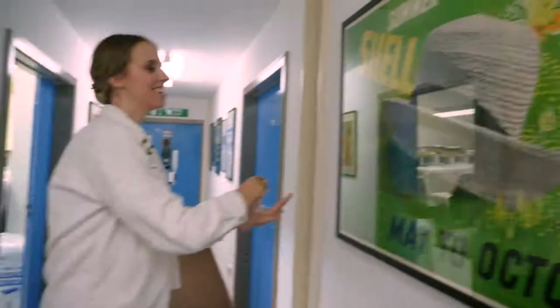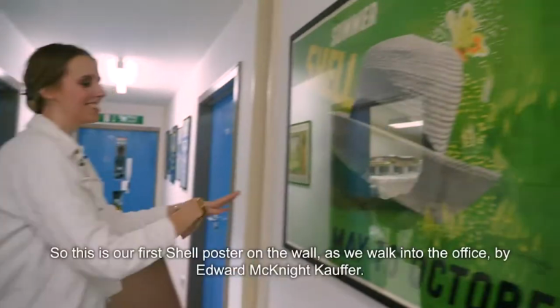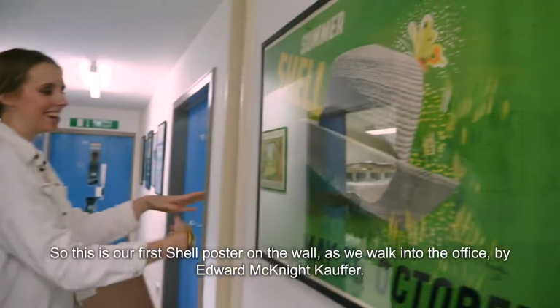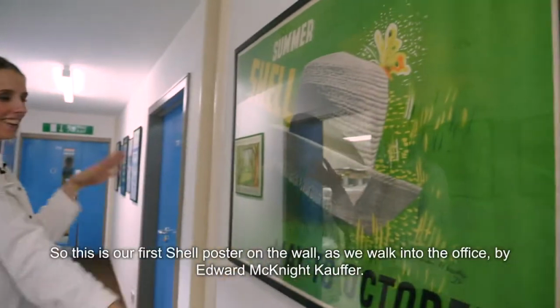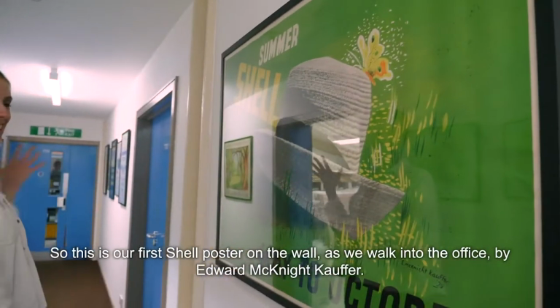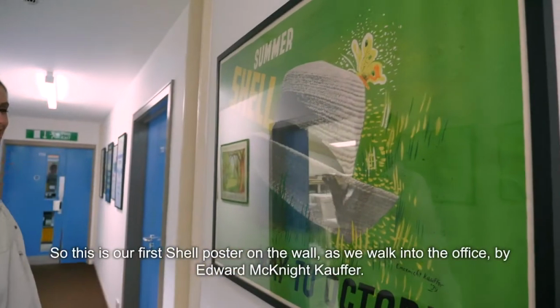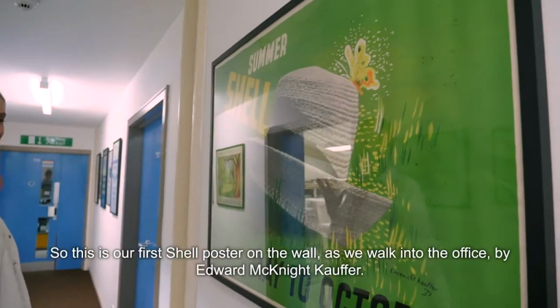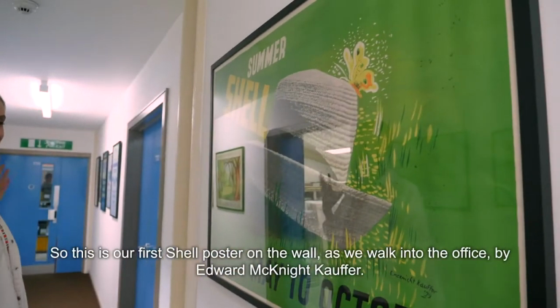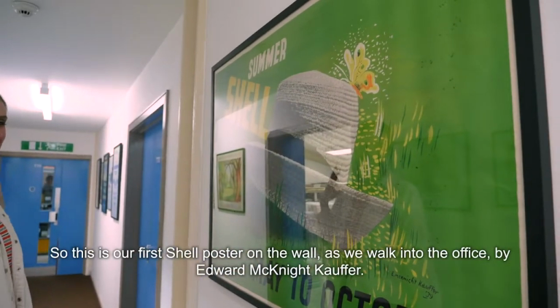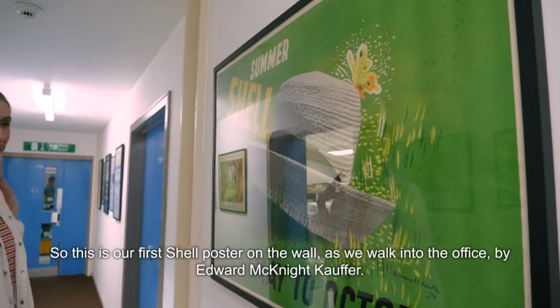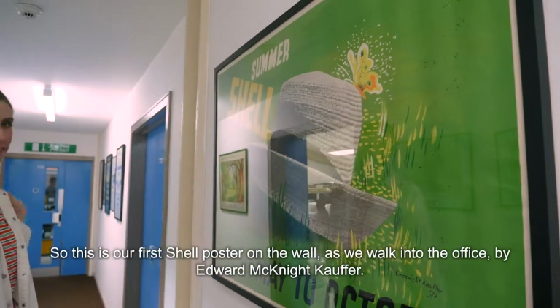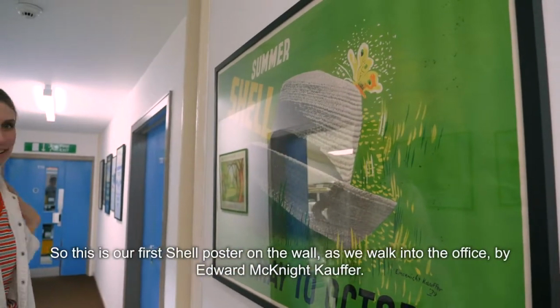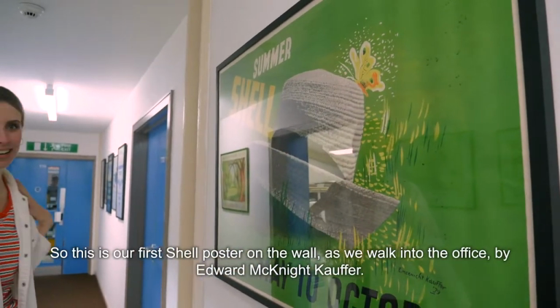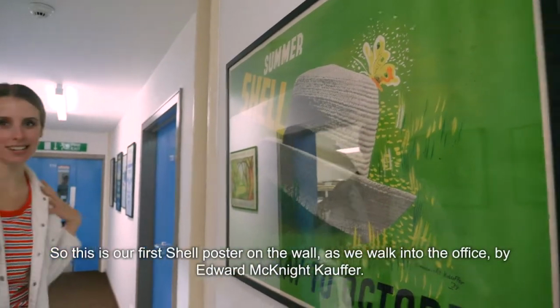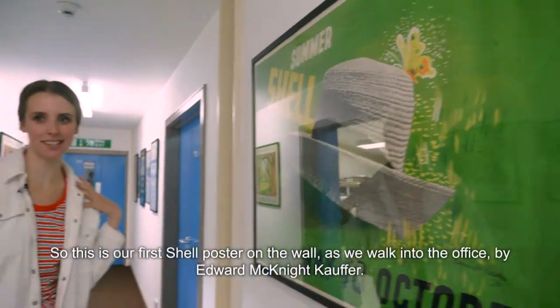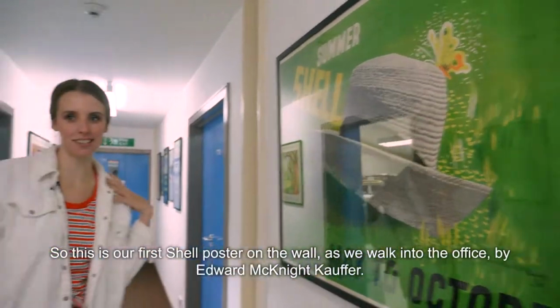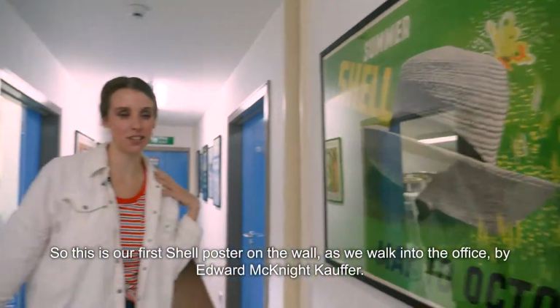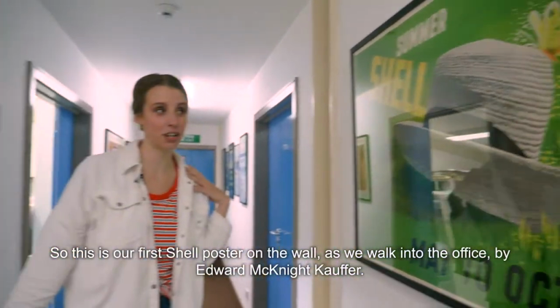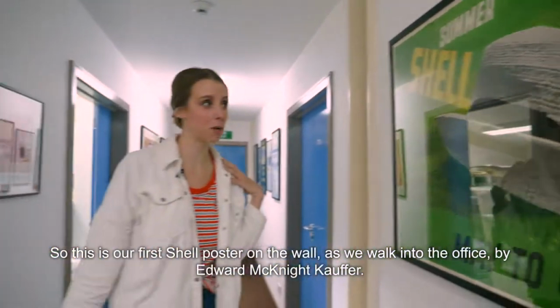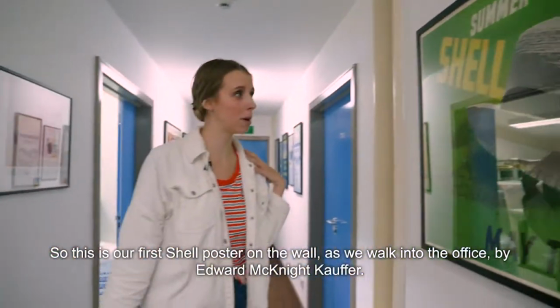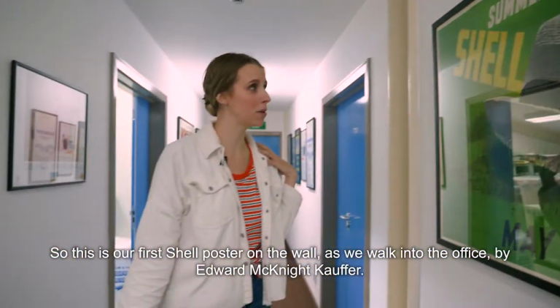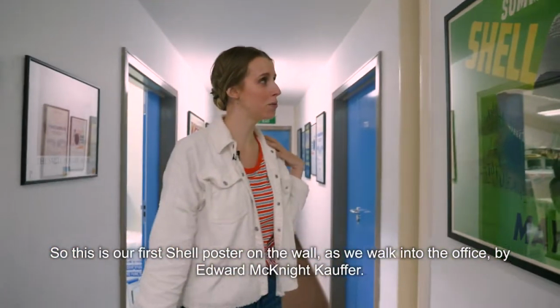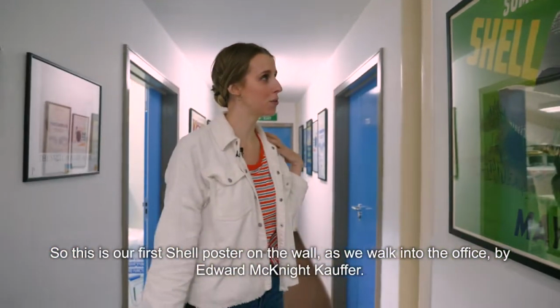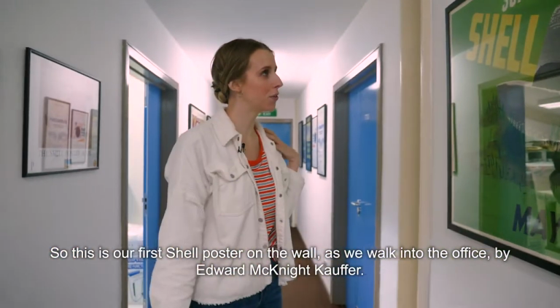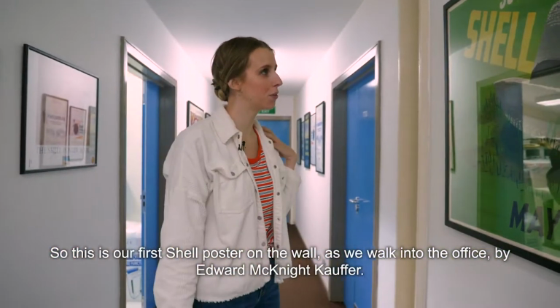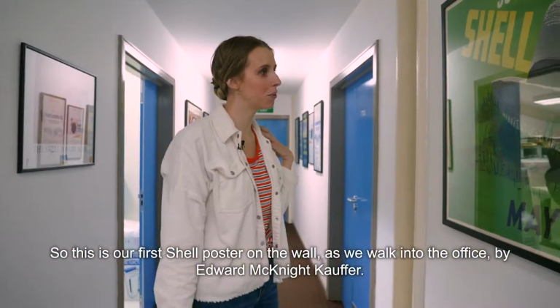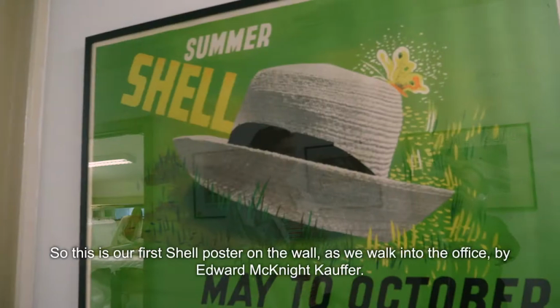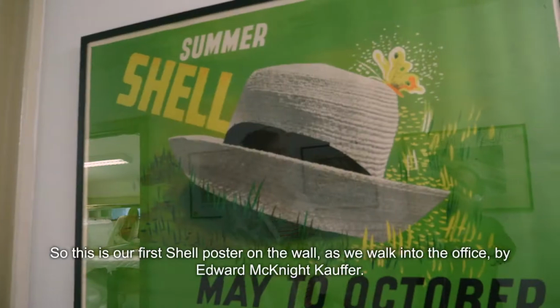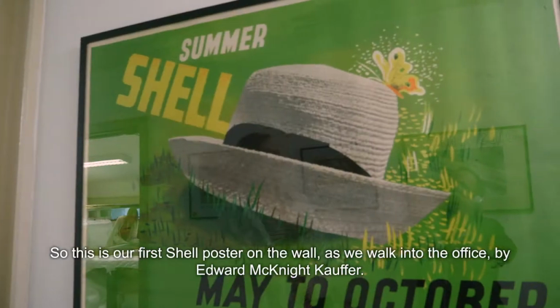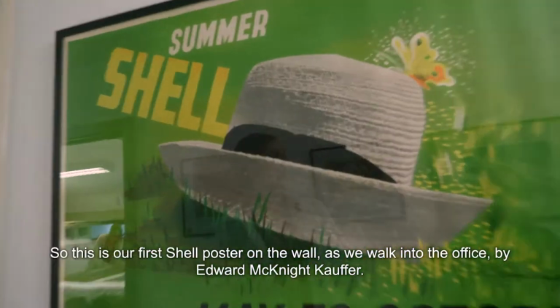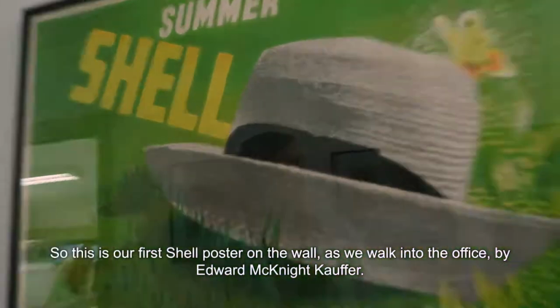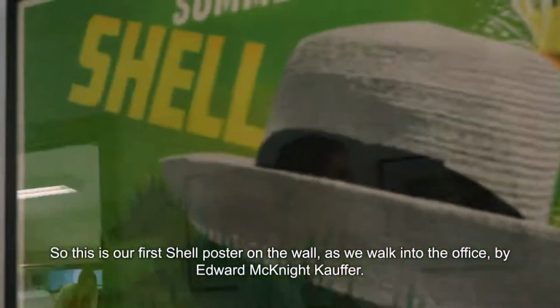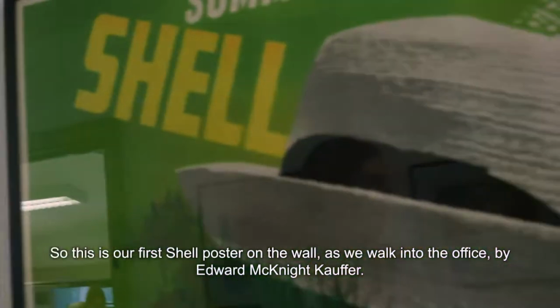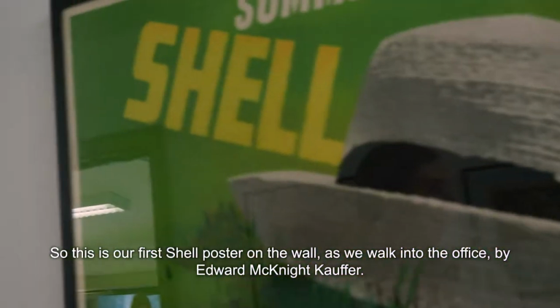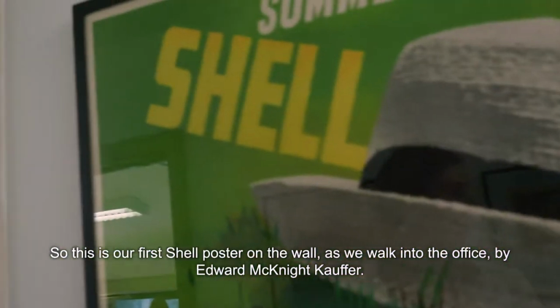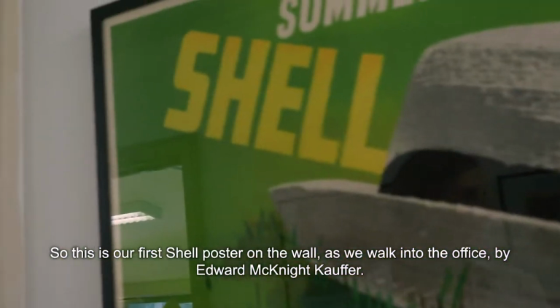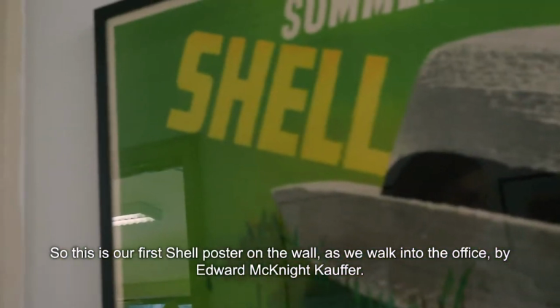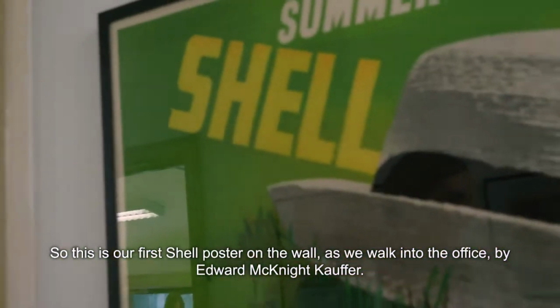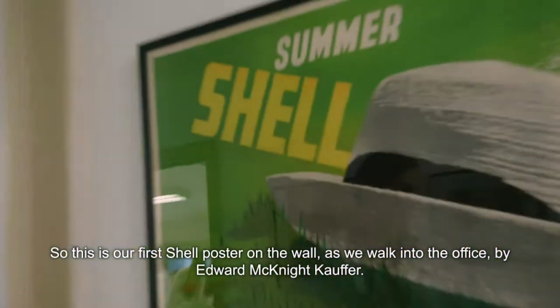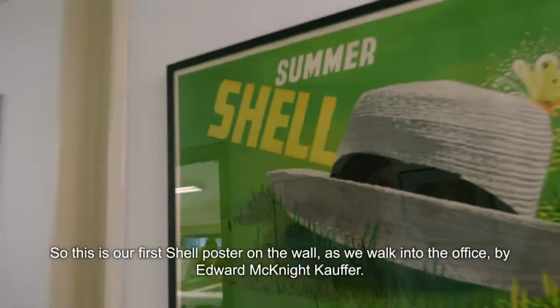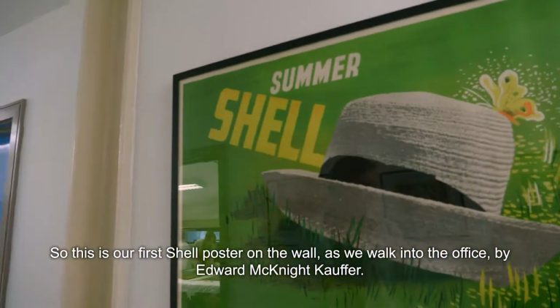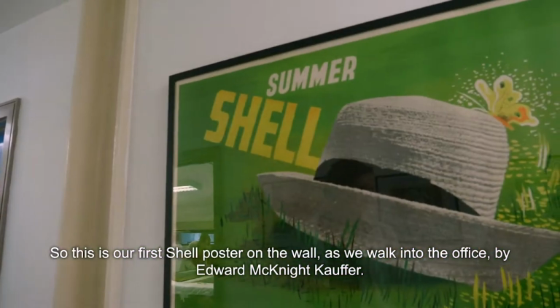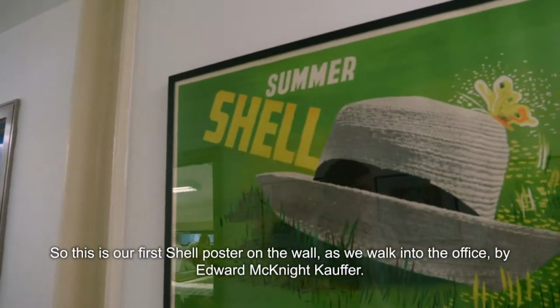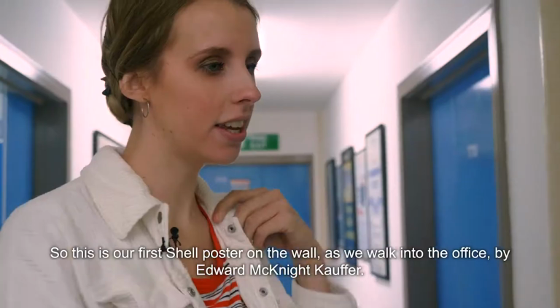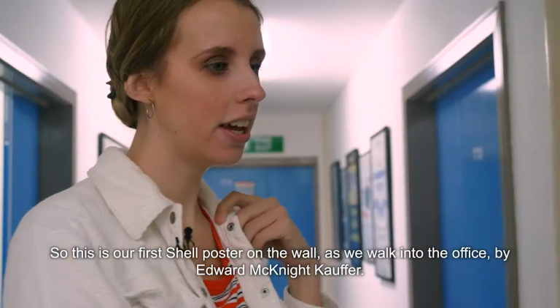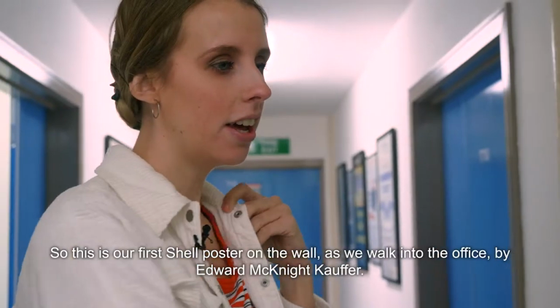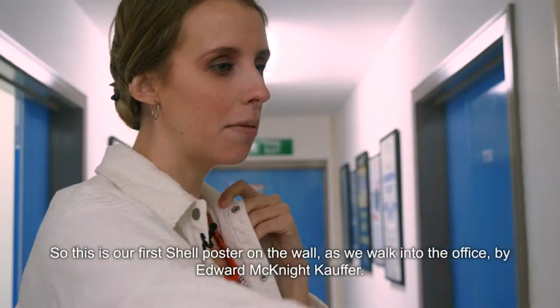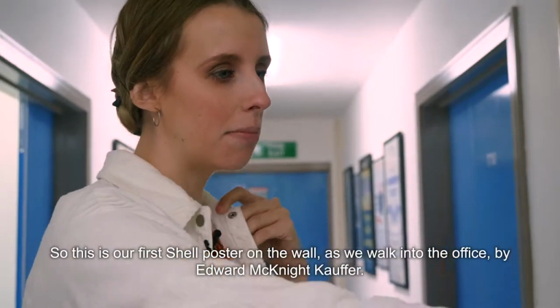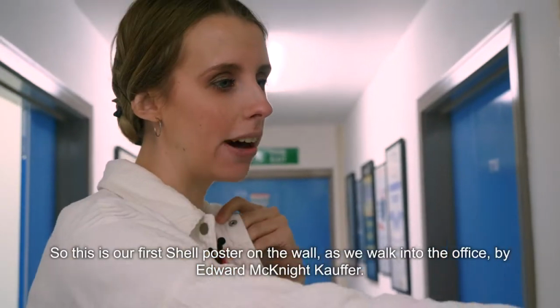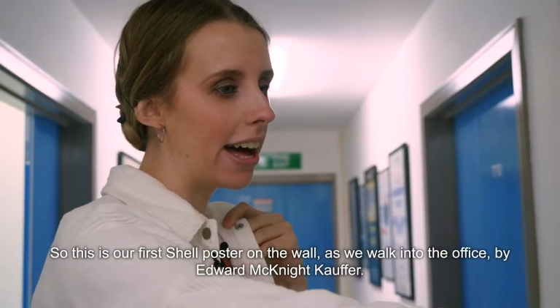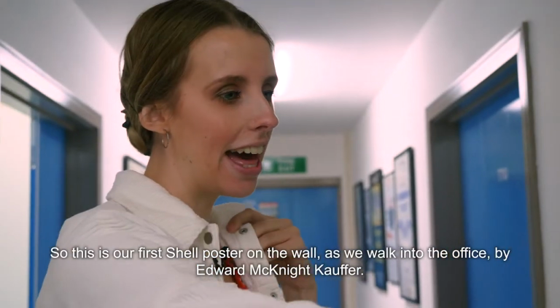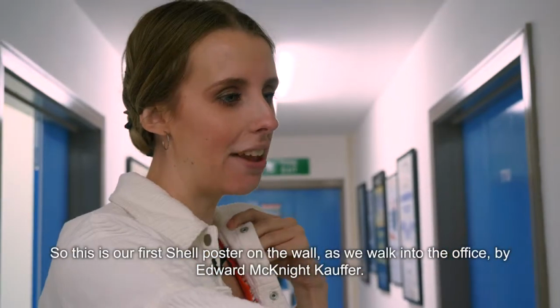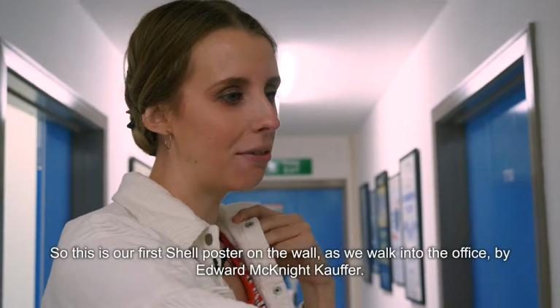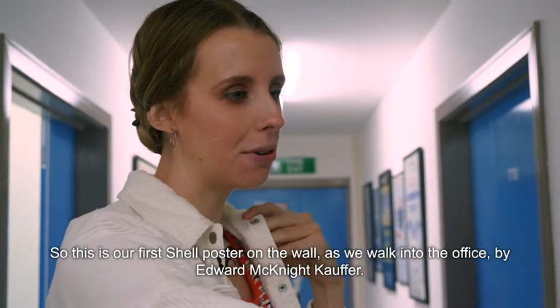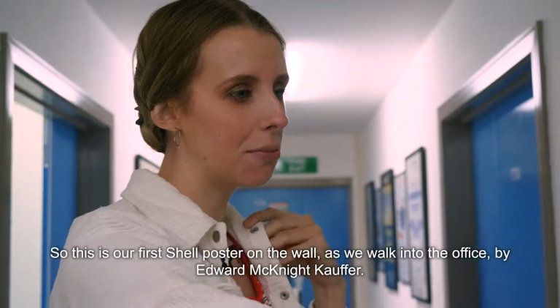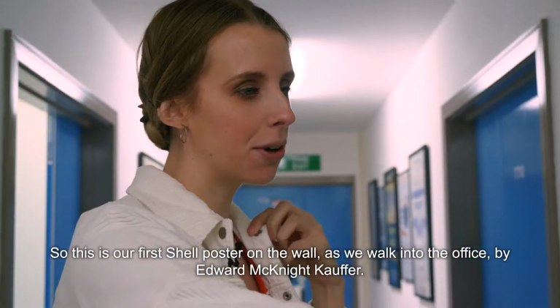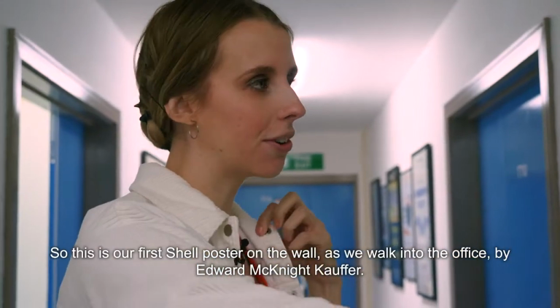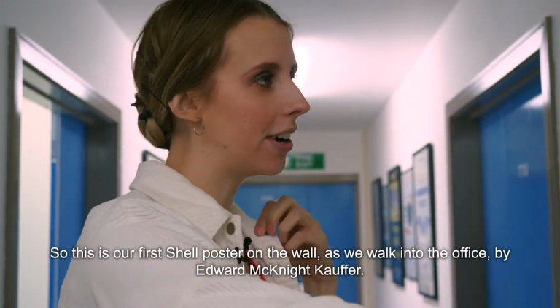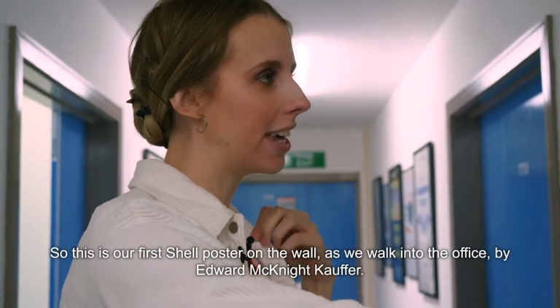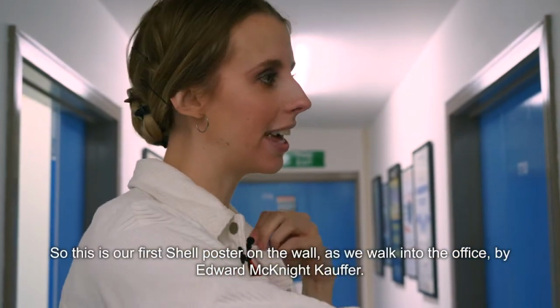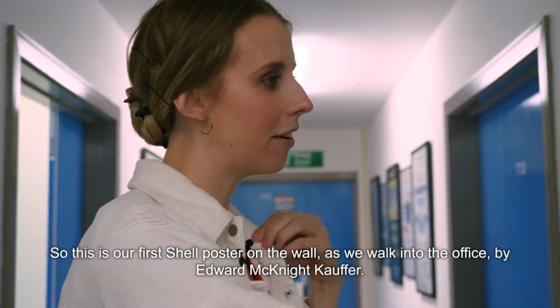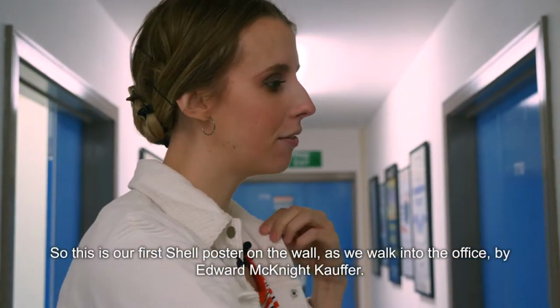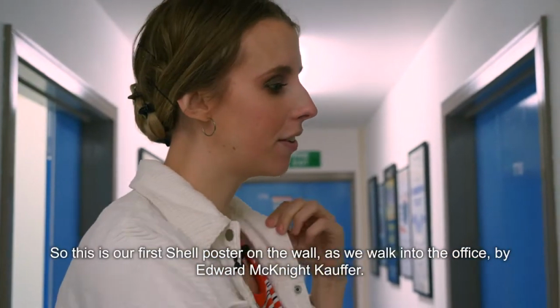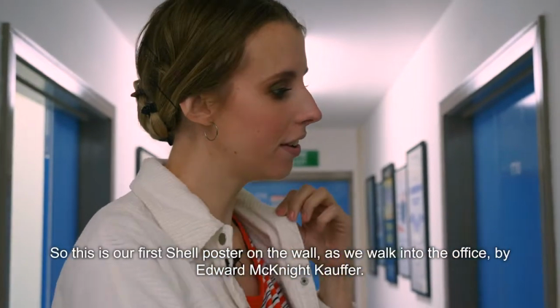So this is our first Shell poster on the wall as we walk into the office, by Edward McKnight Kauffer.